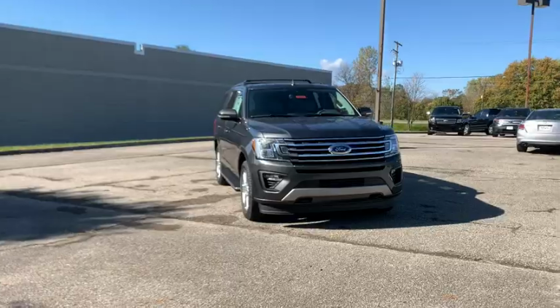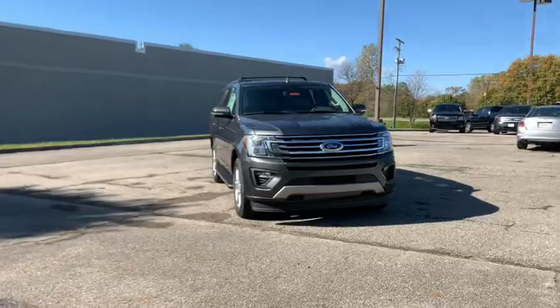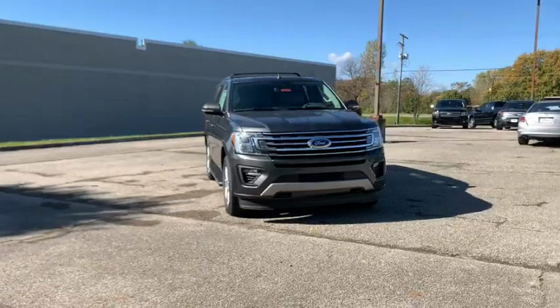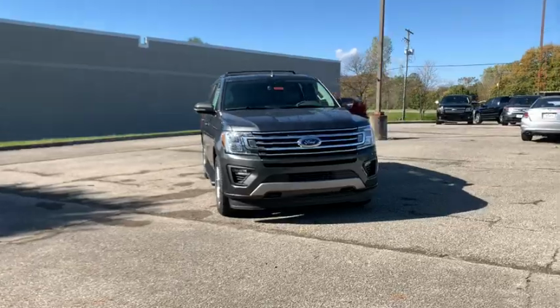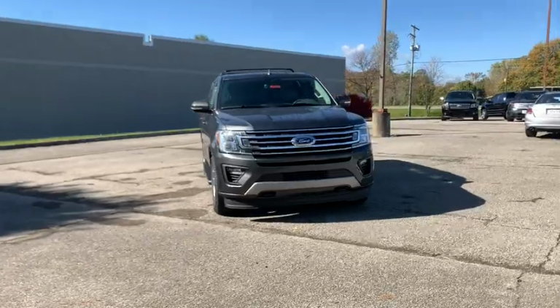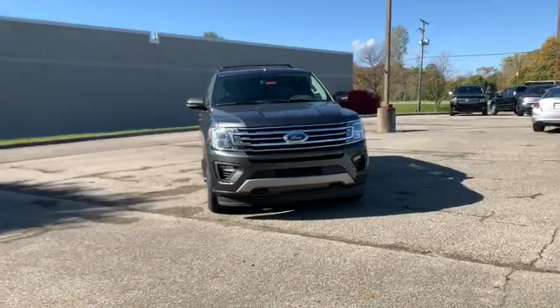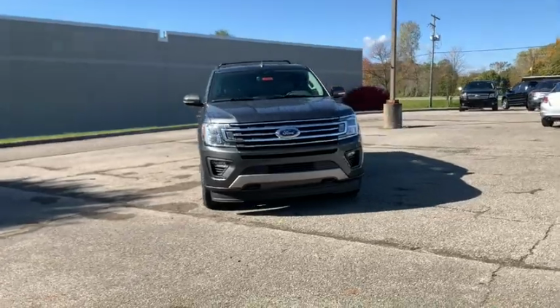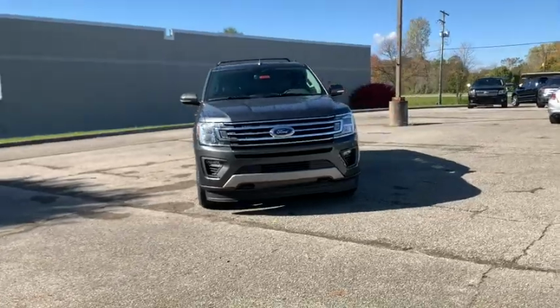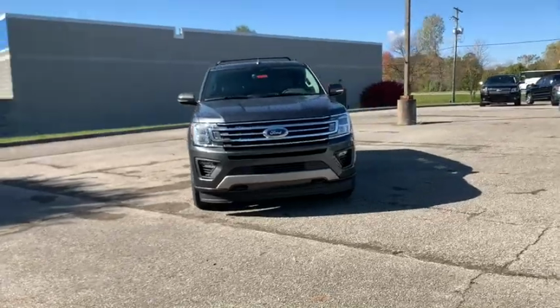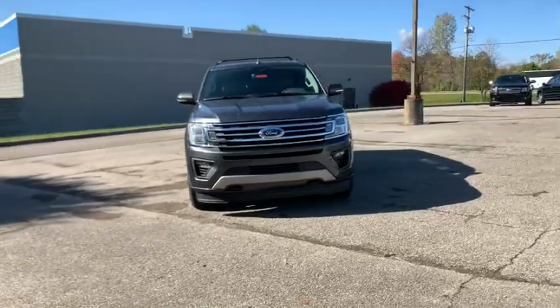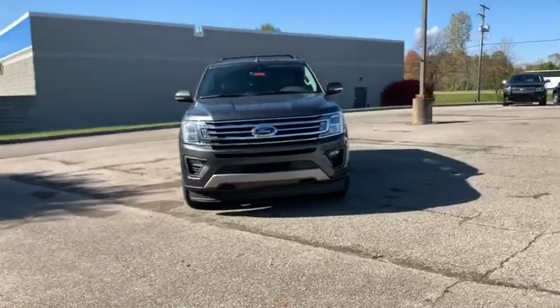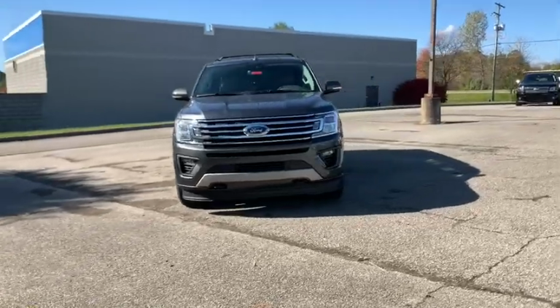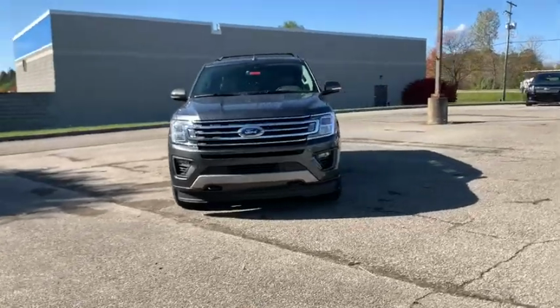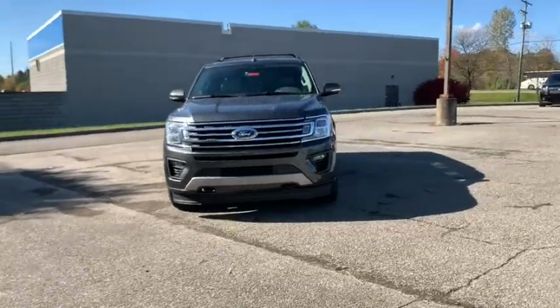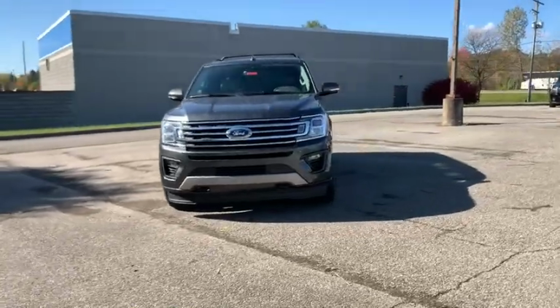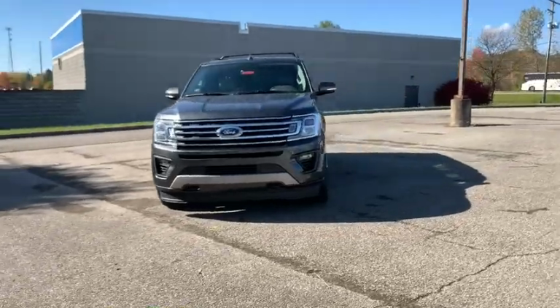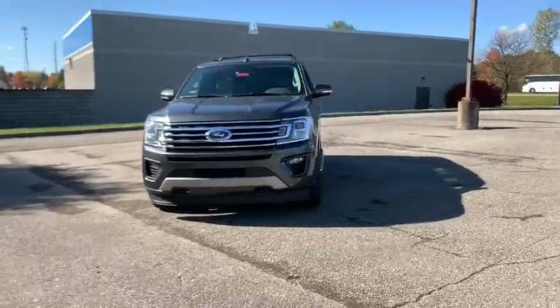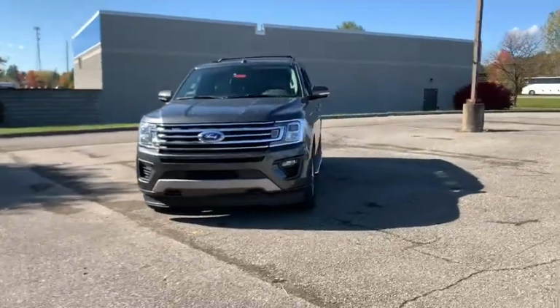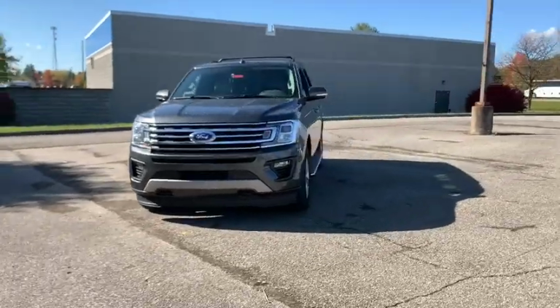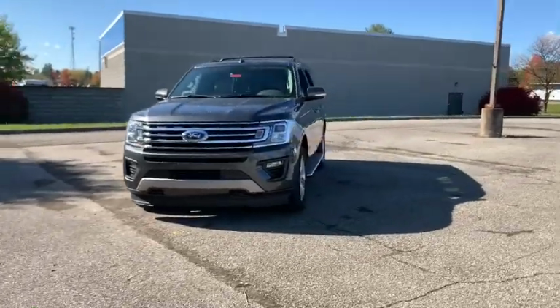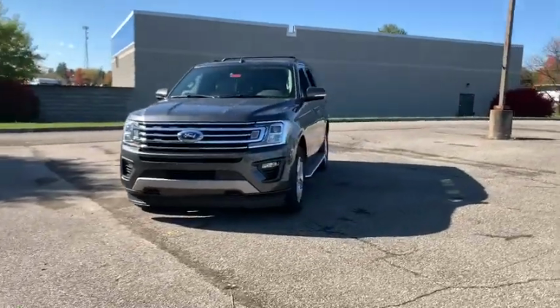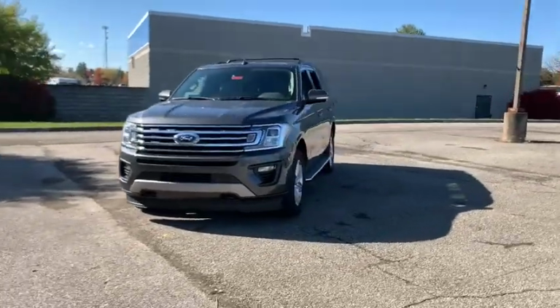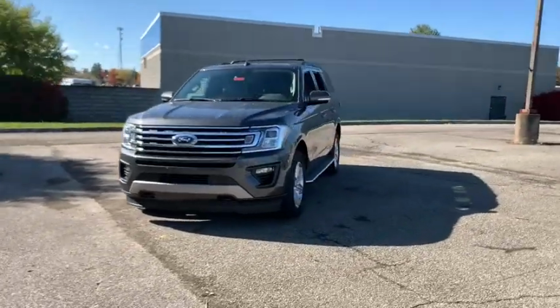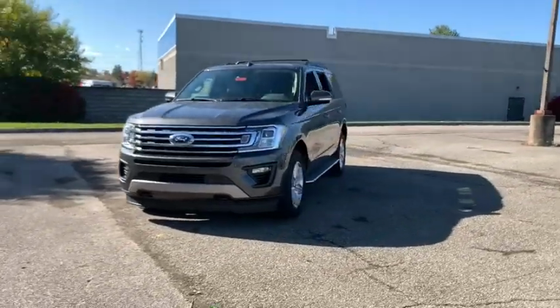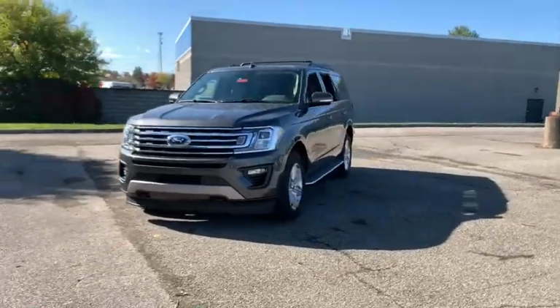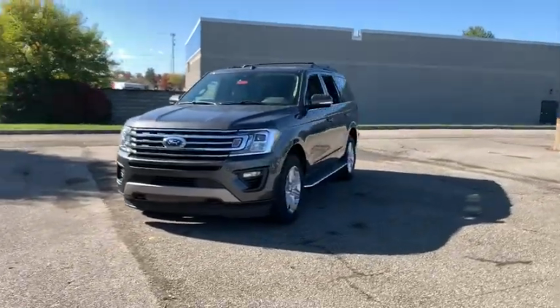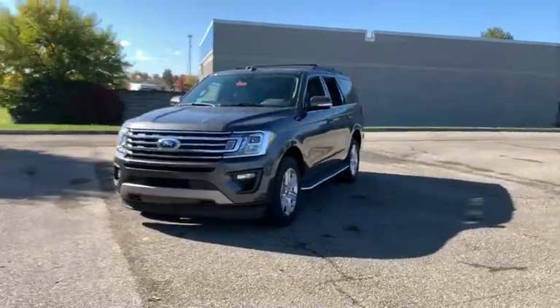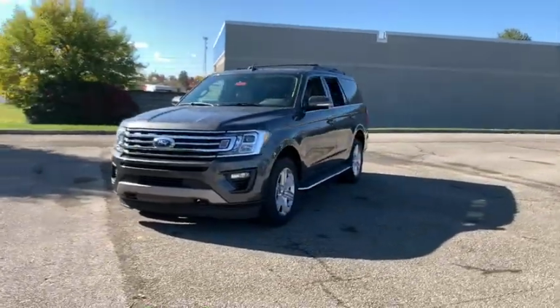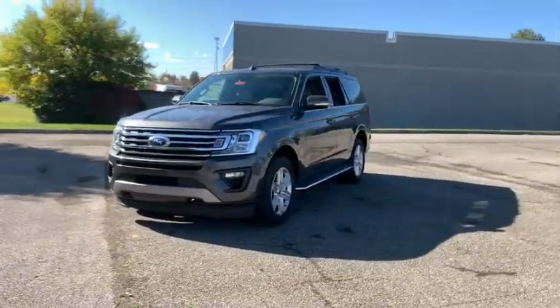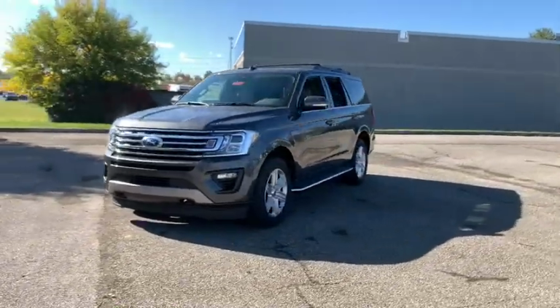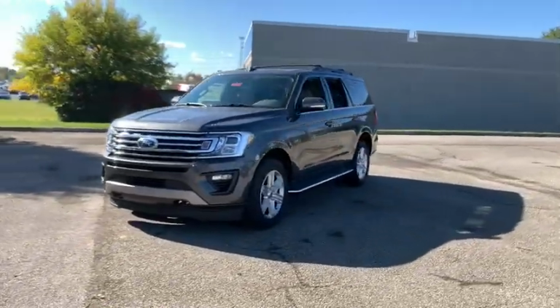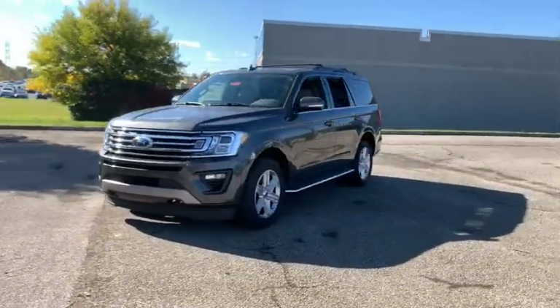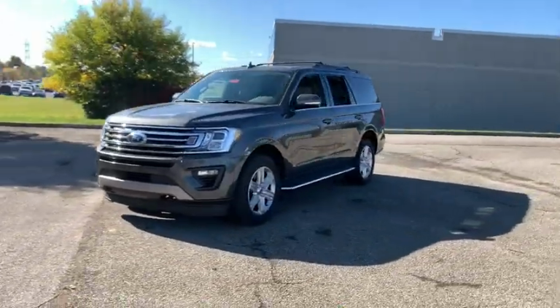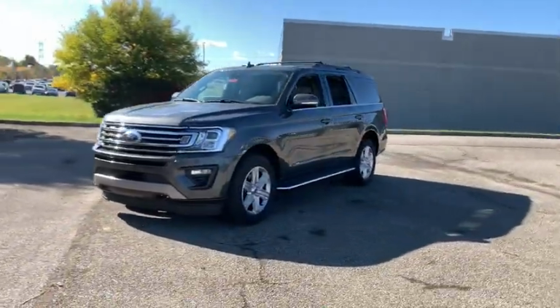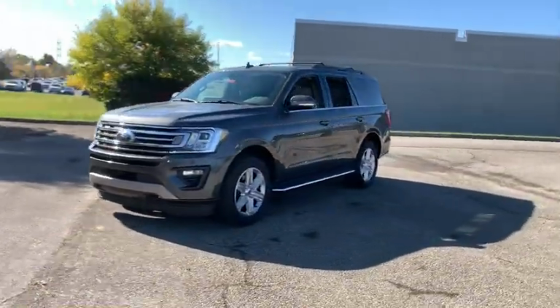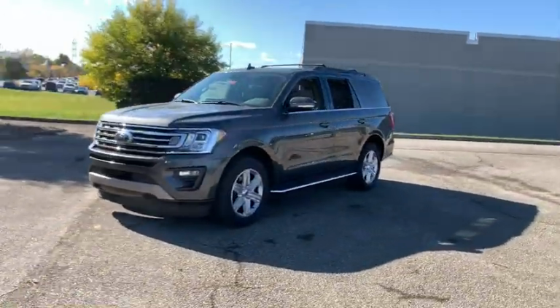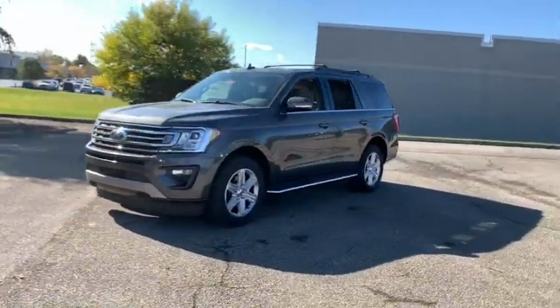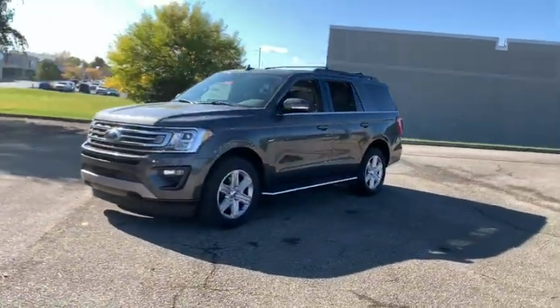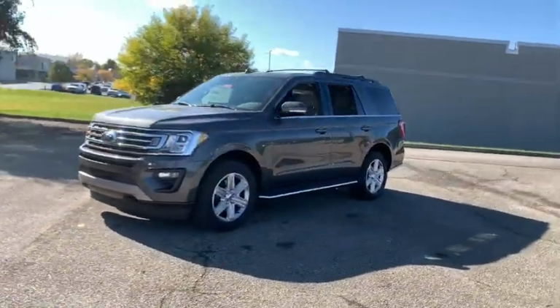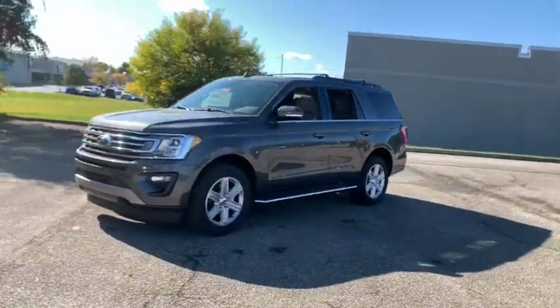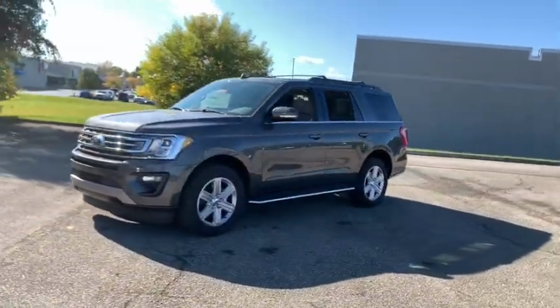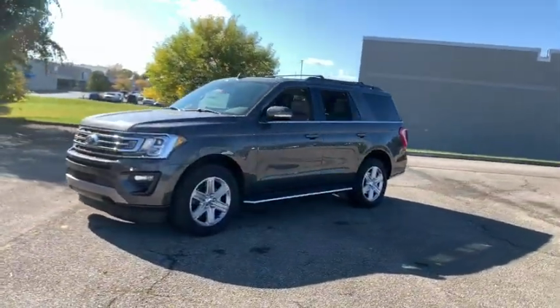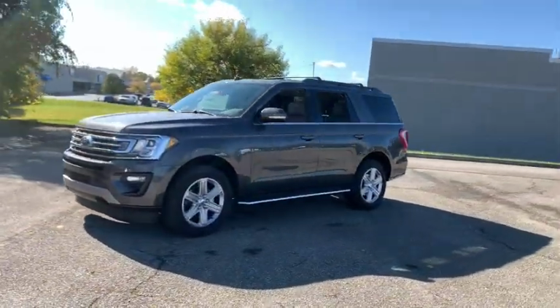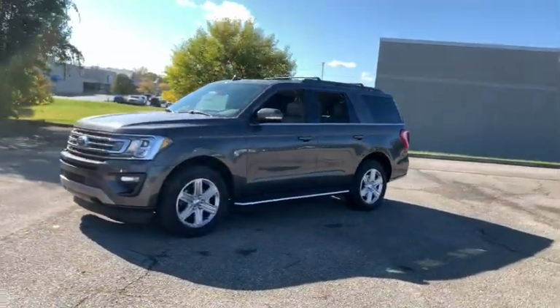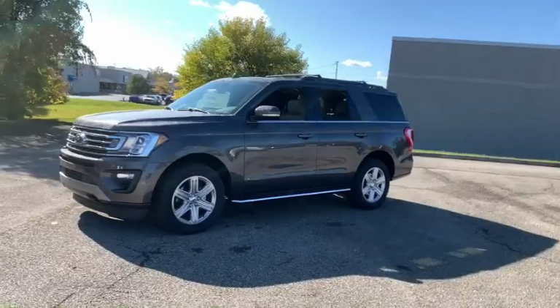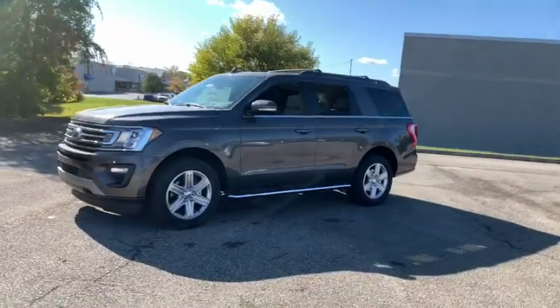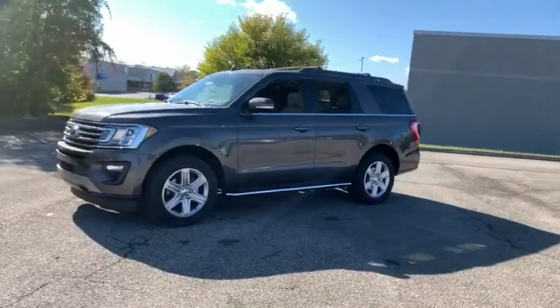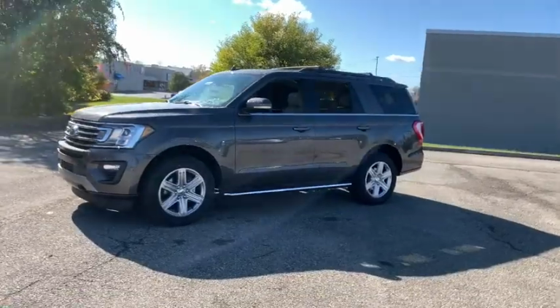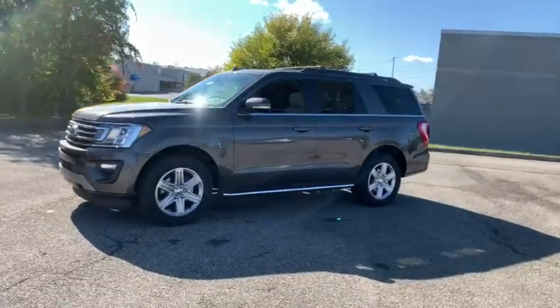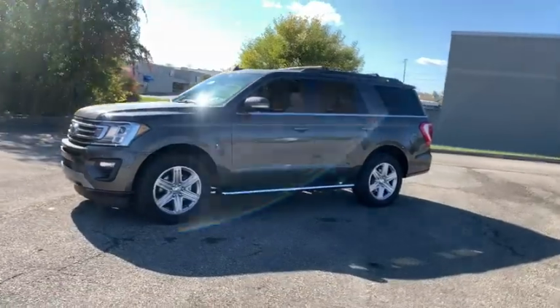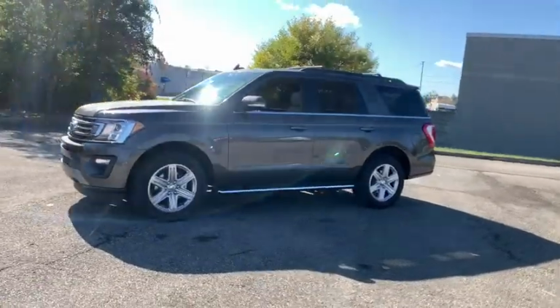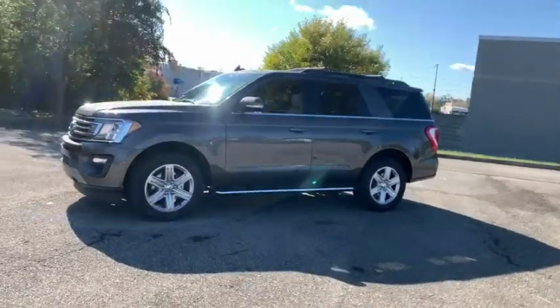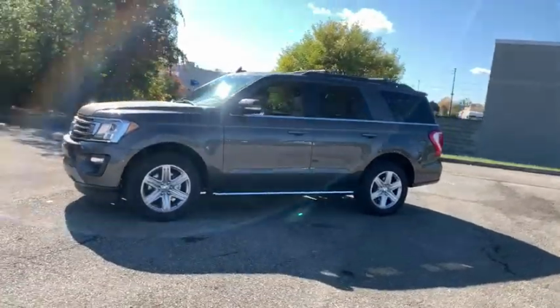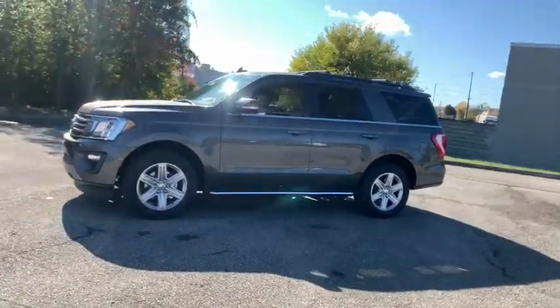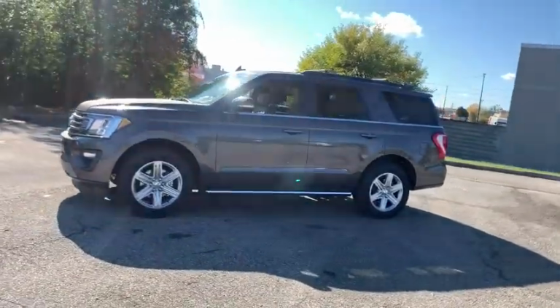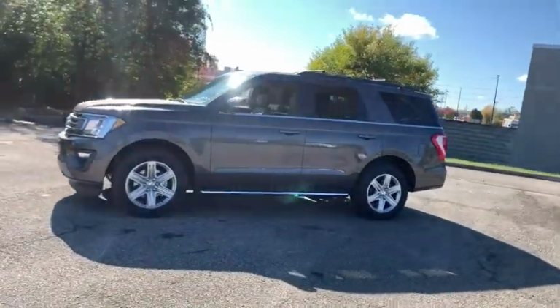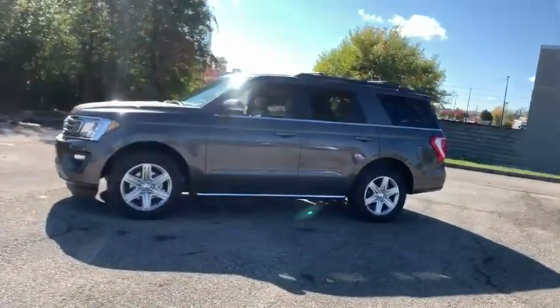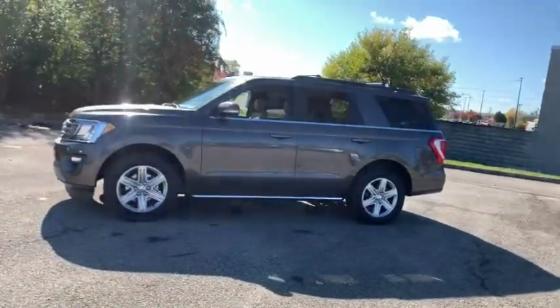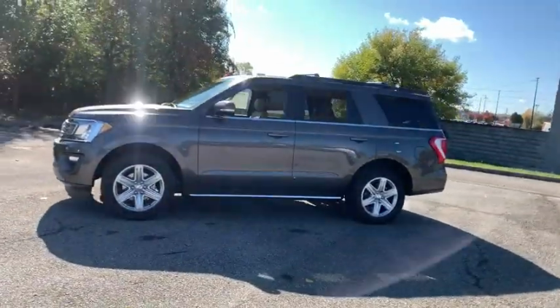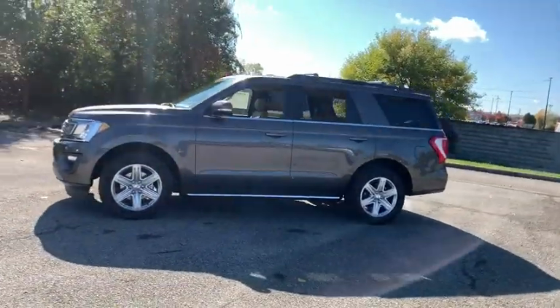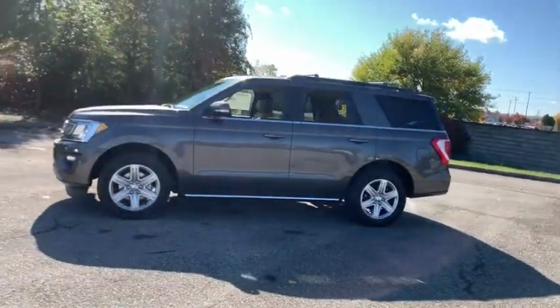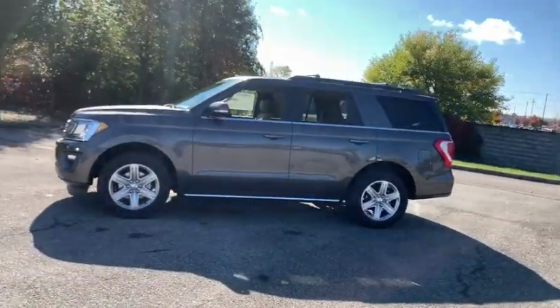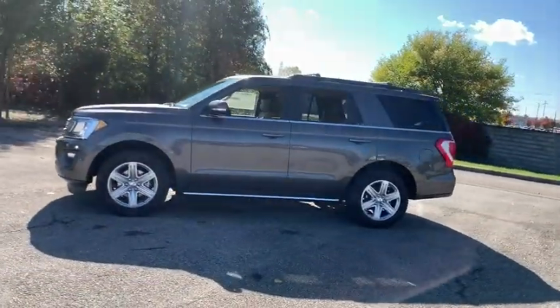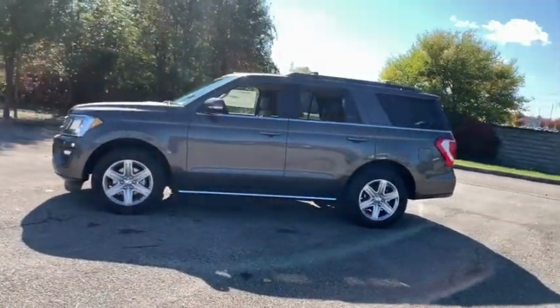You are going to love the 2020 Ford Expedition. Powerful, controlled, resourceful. Expedition.